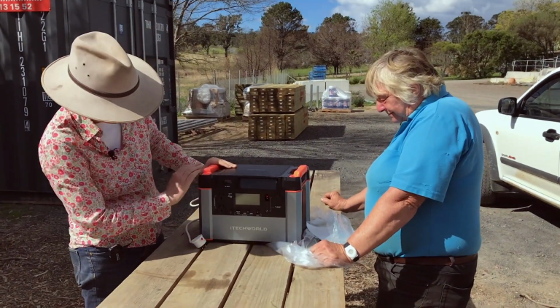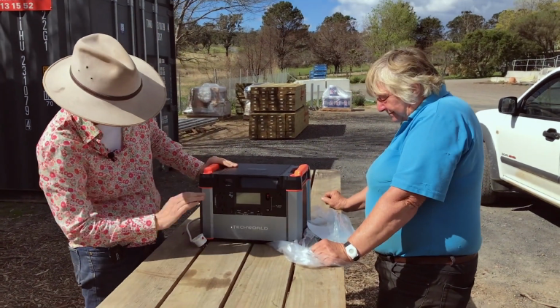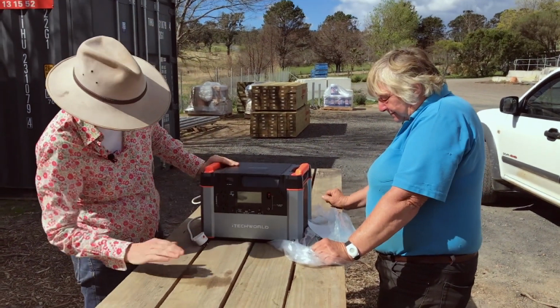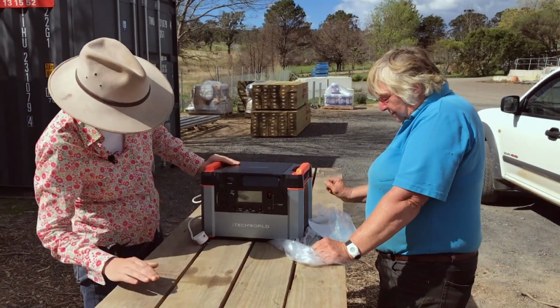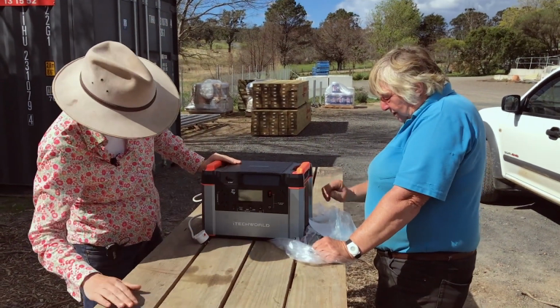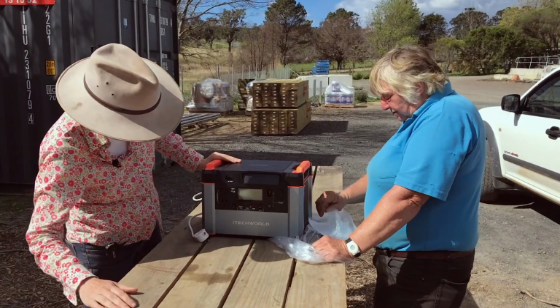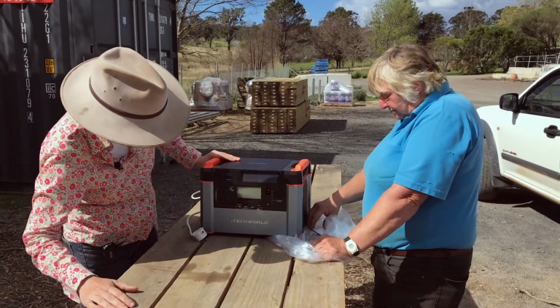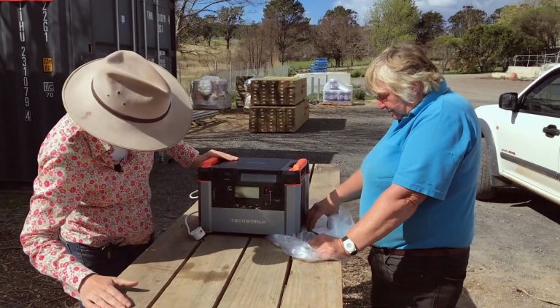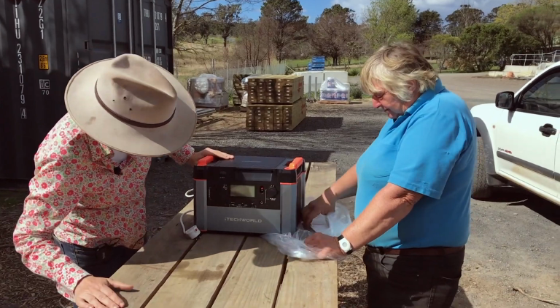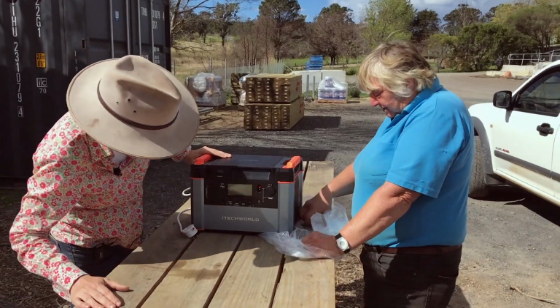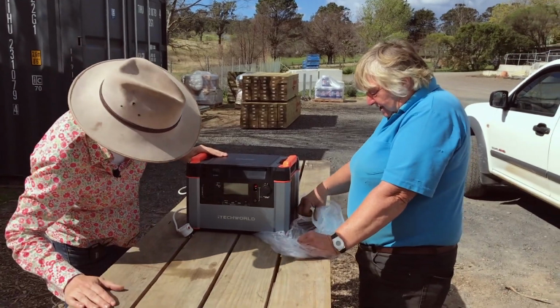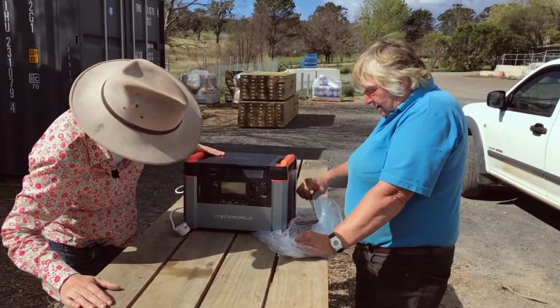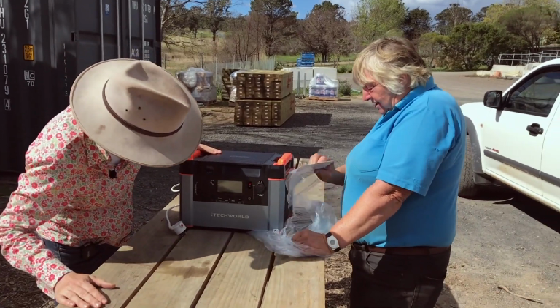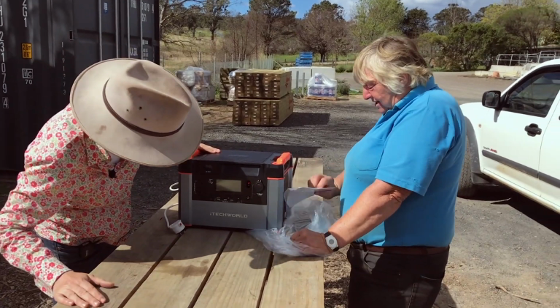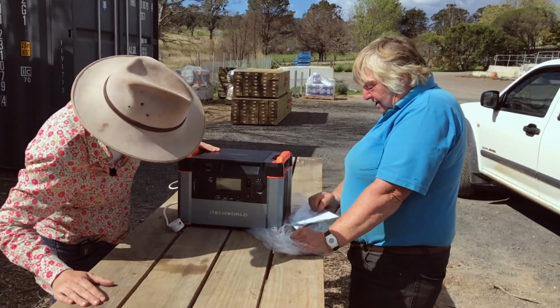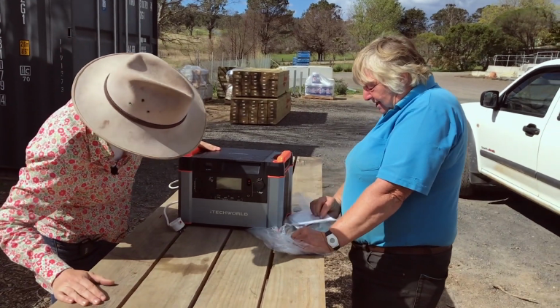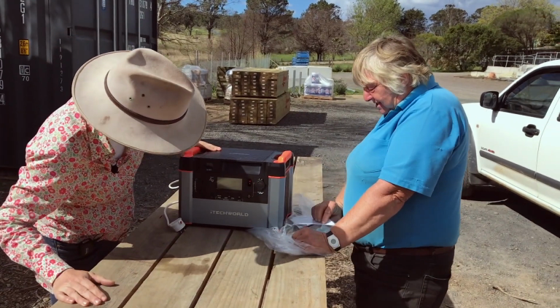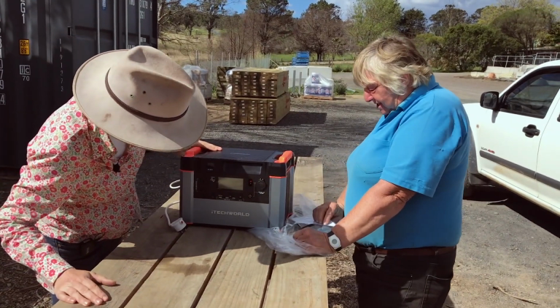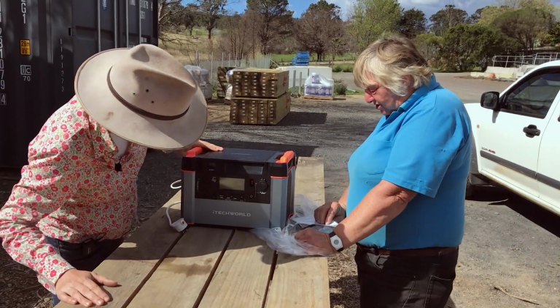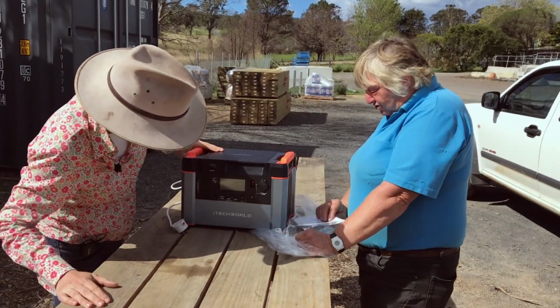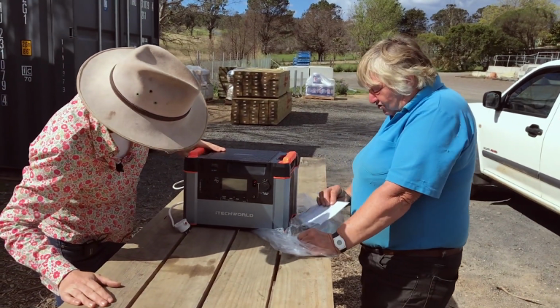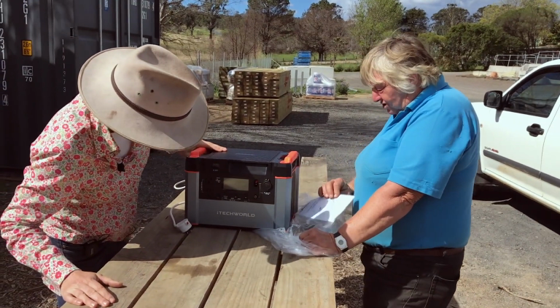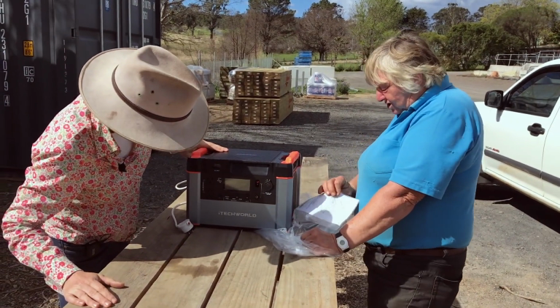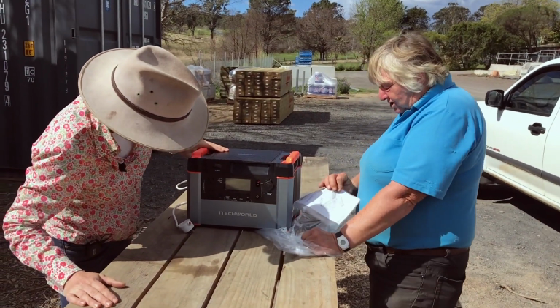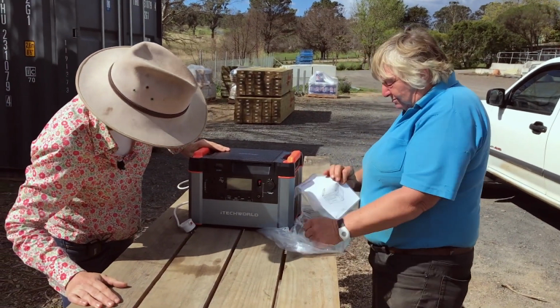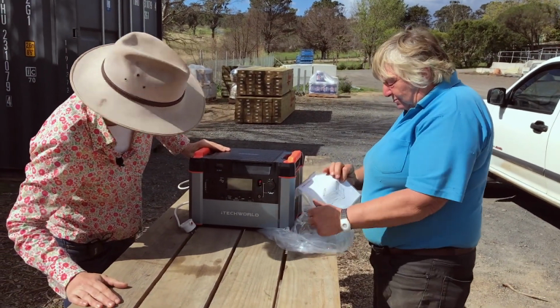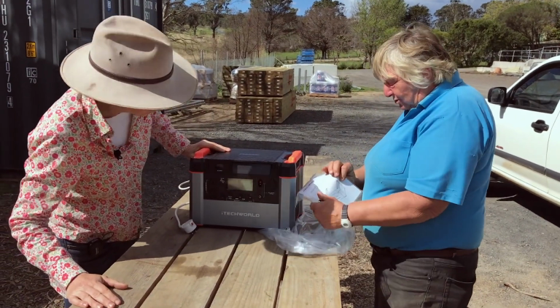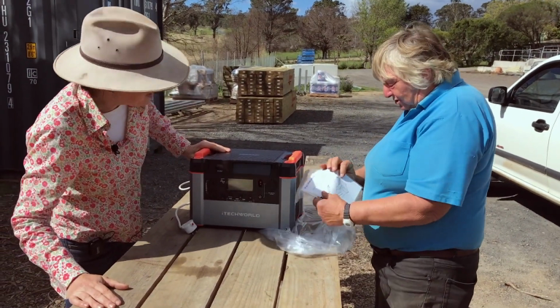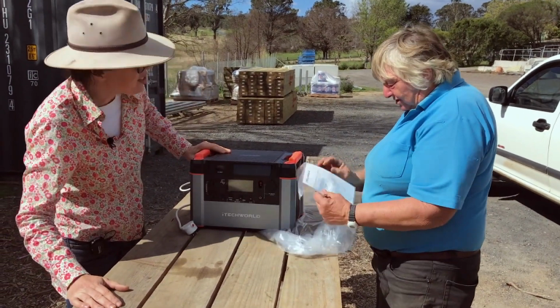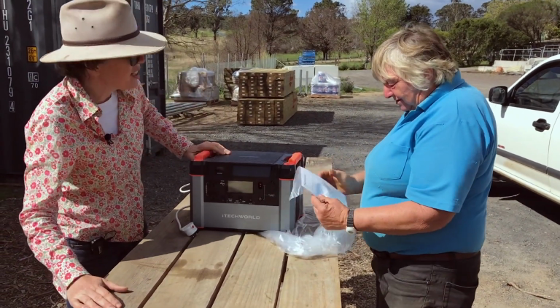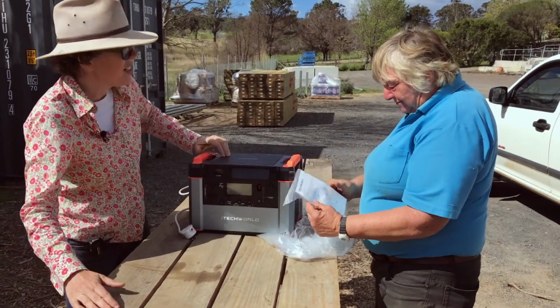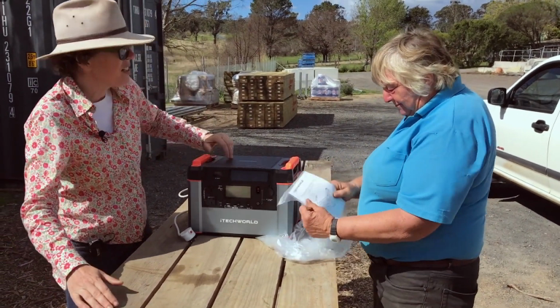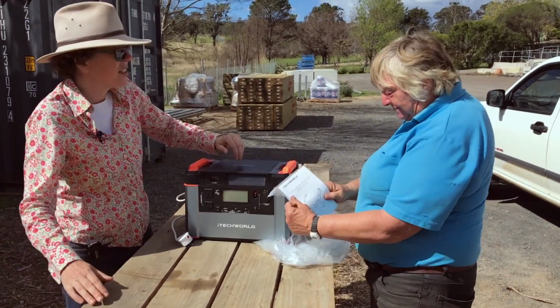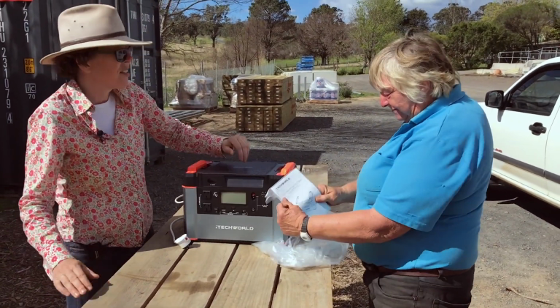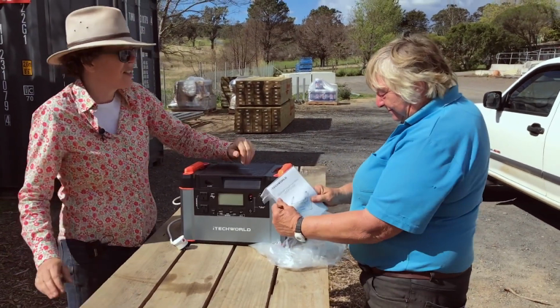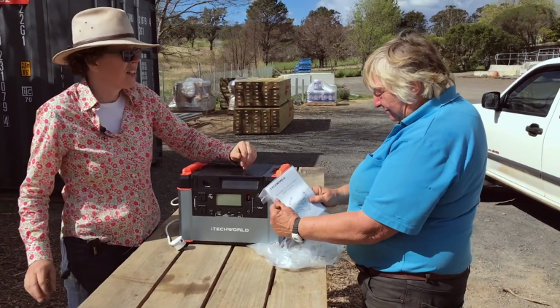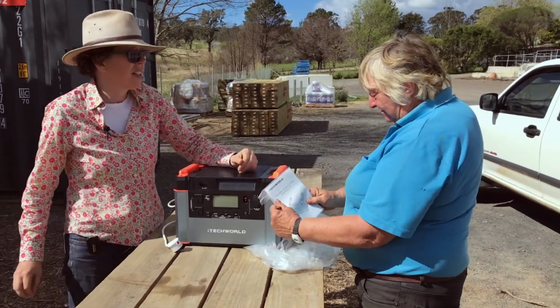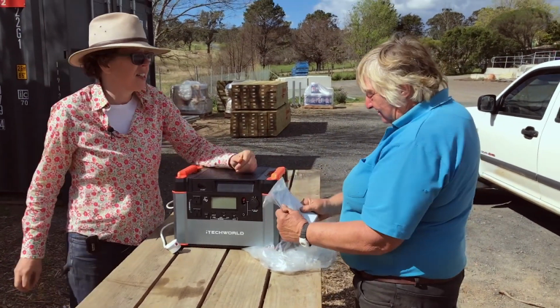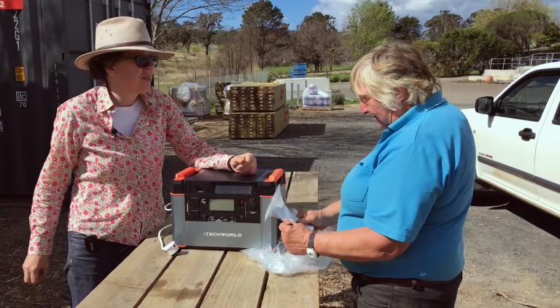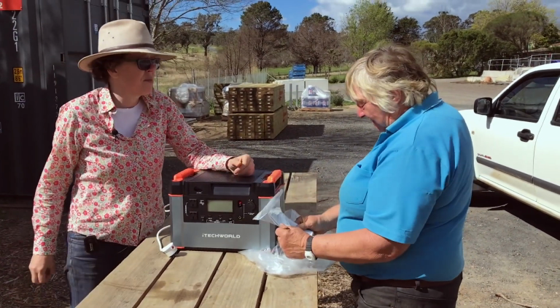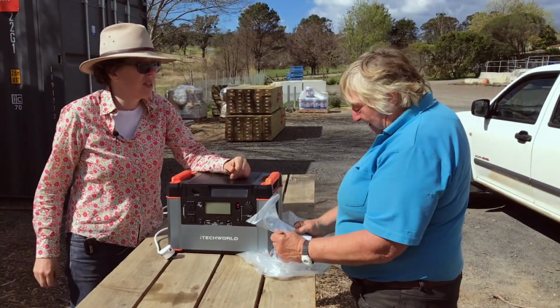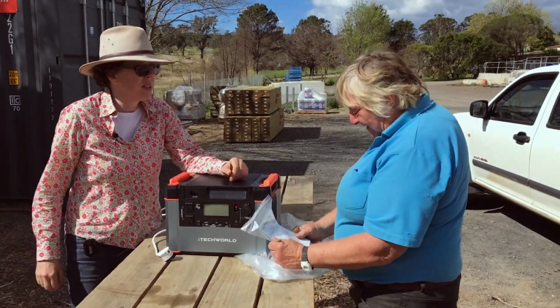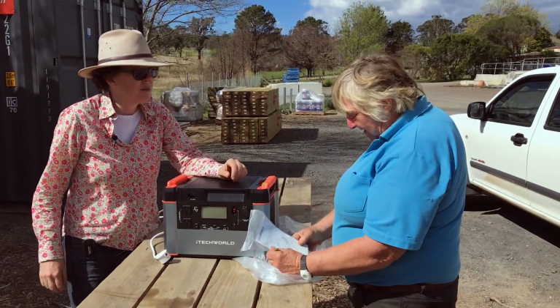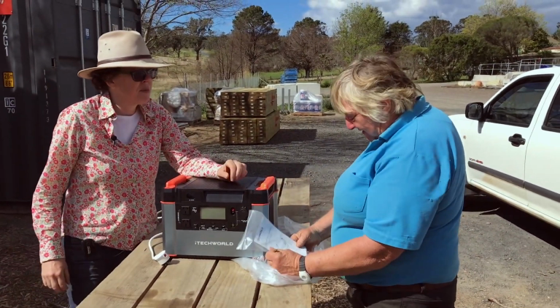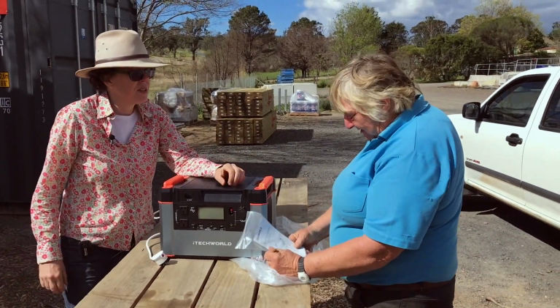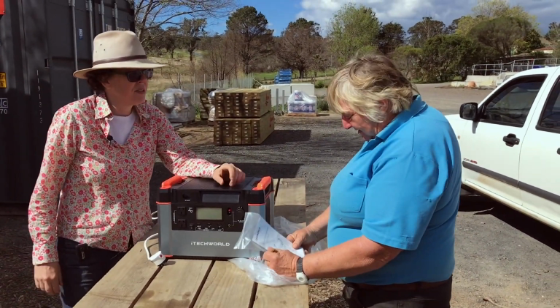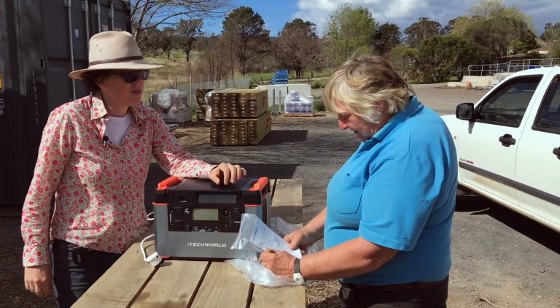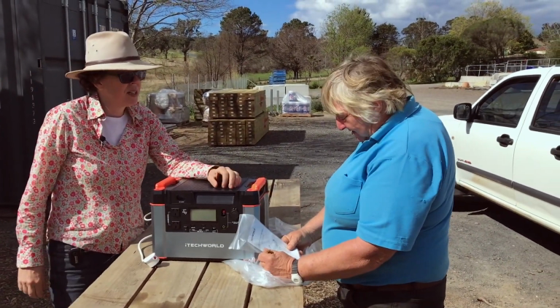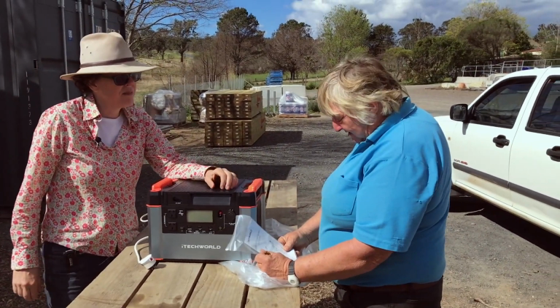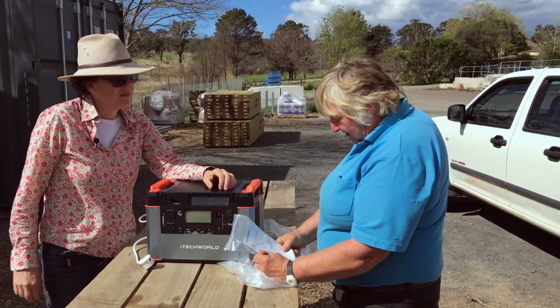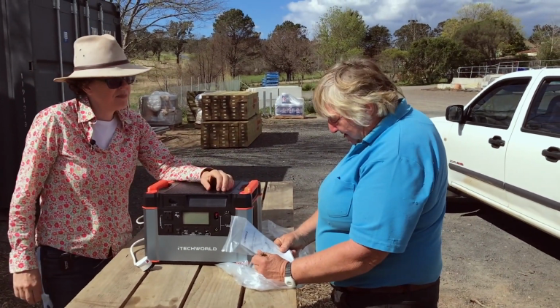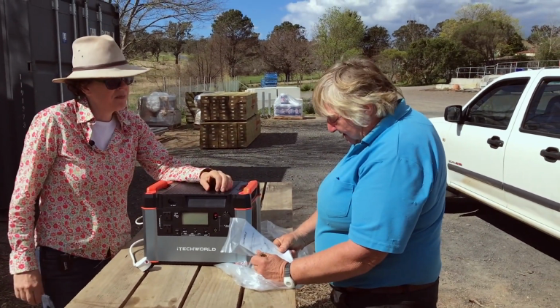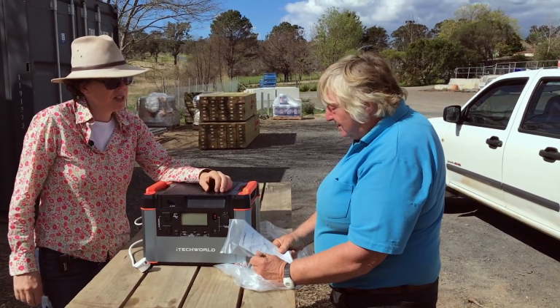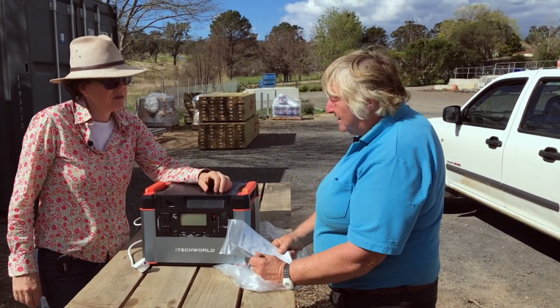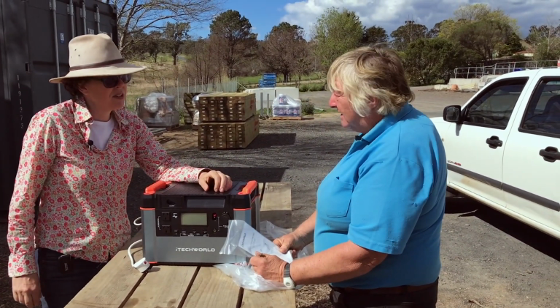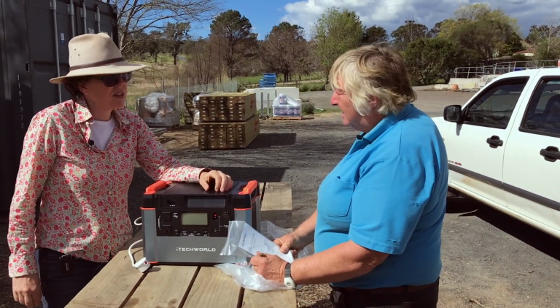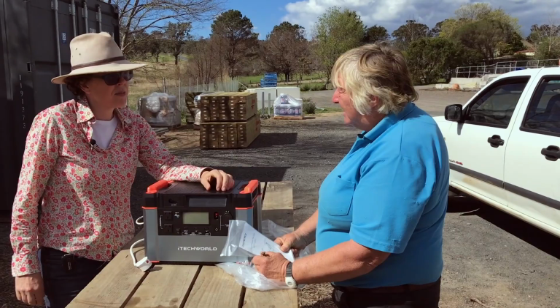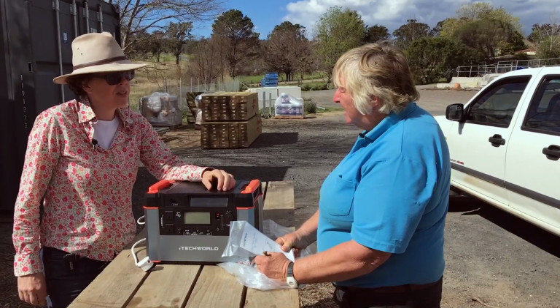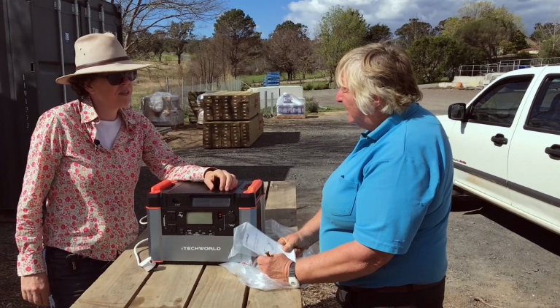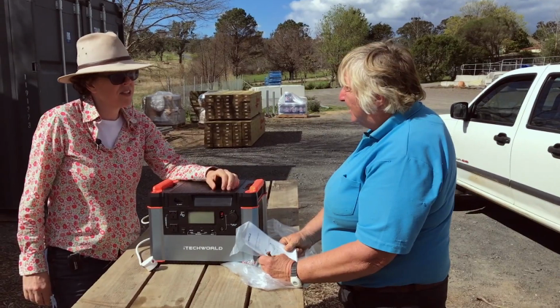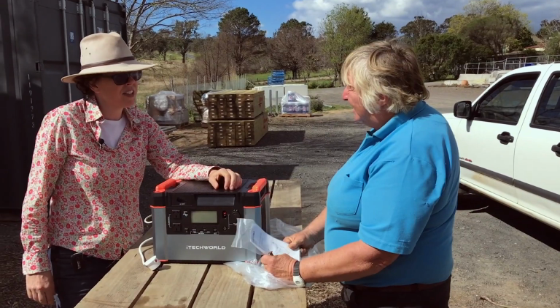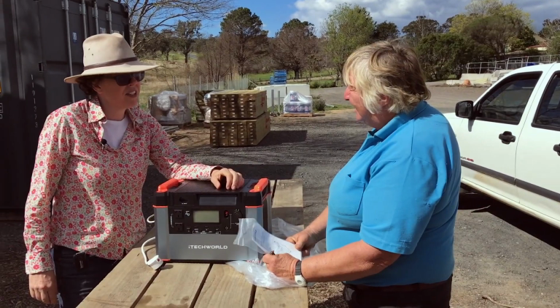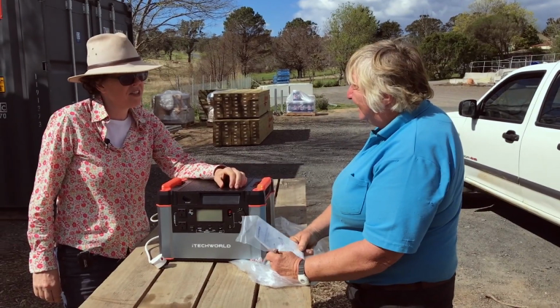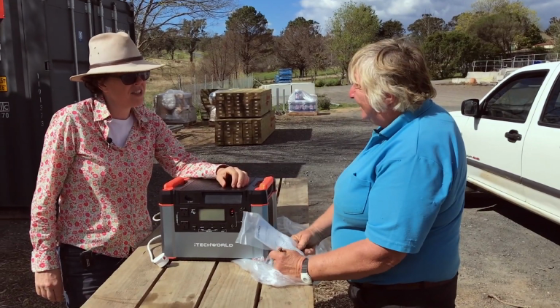Congratulations, Krista. Welcome to the 21st century.